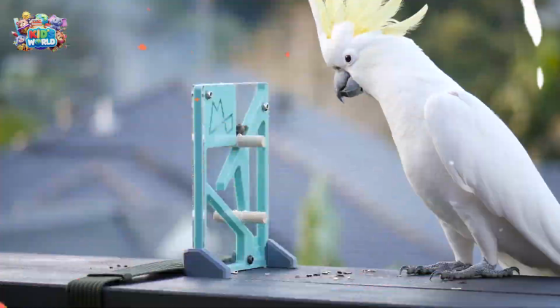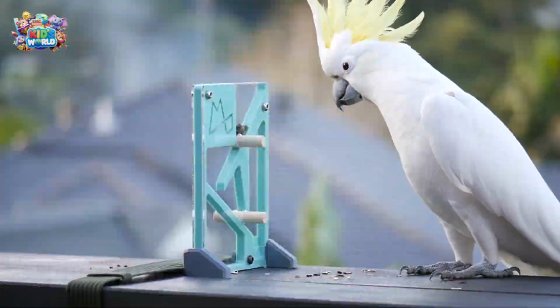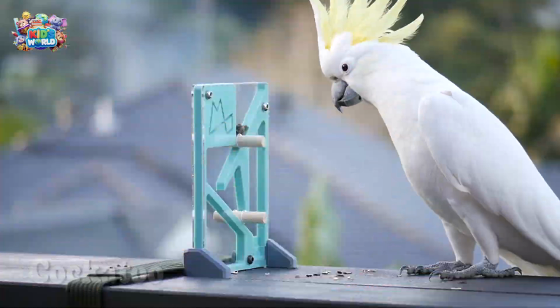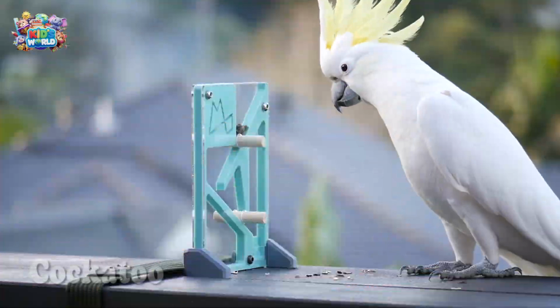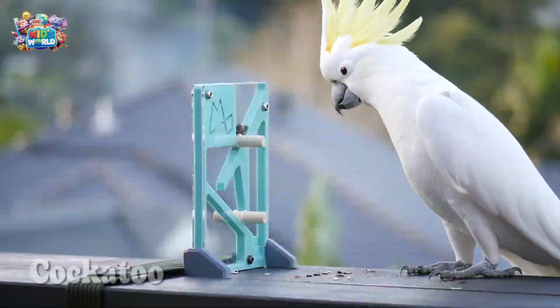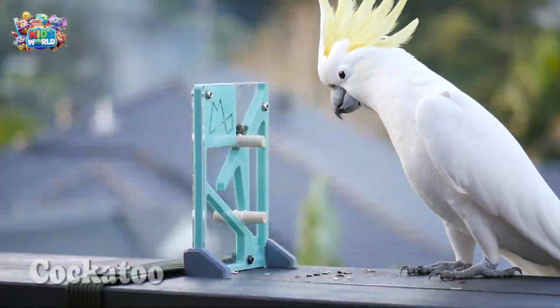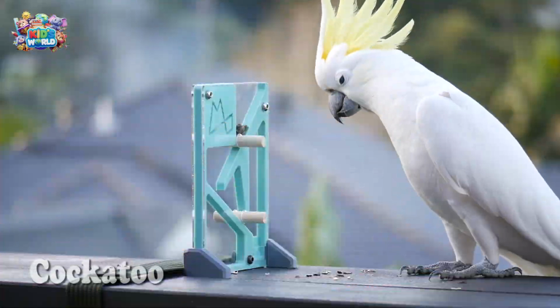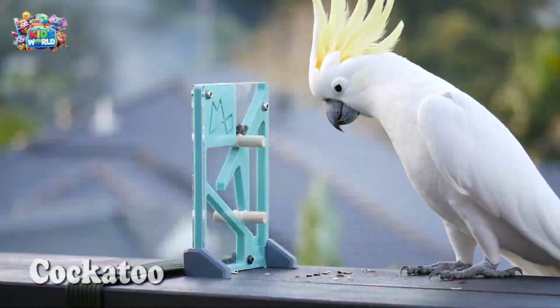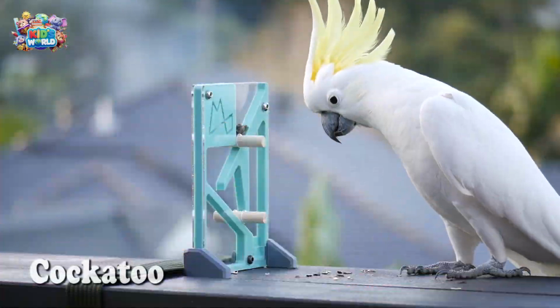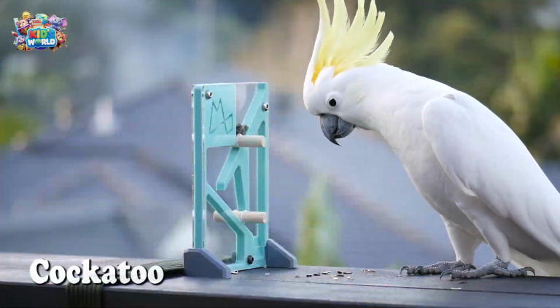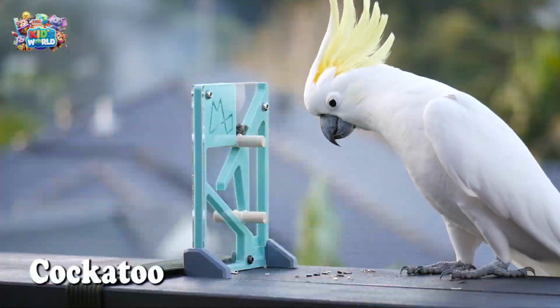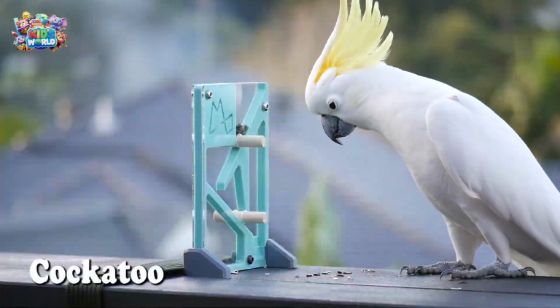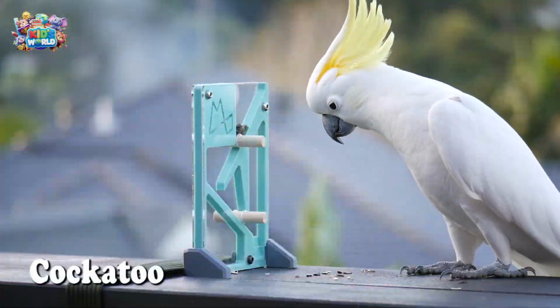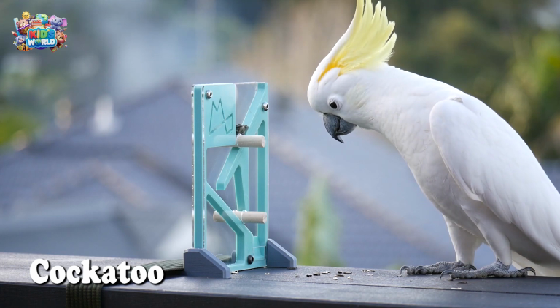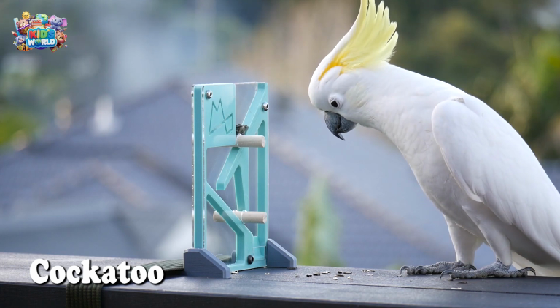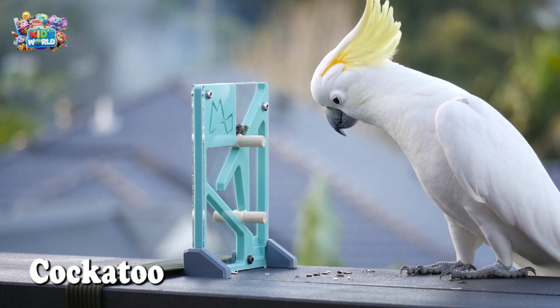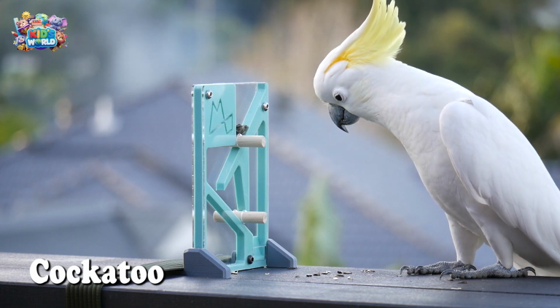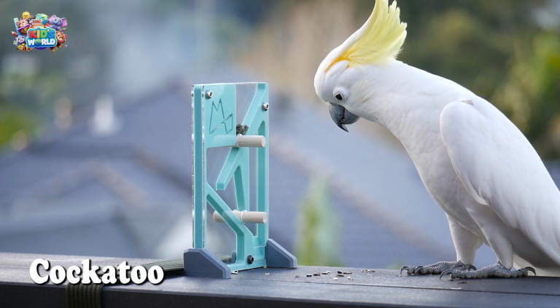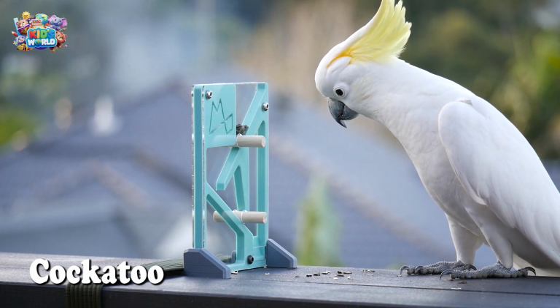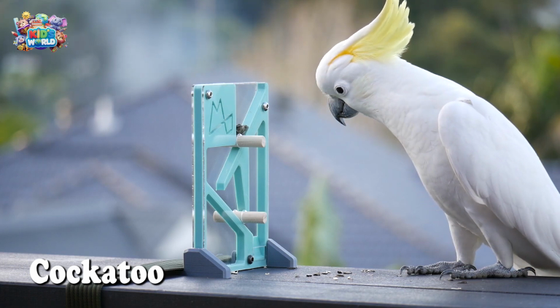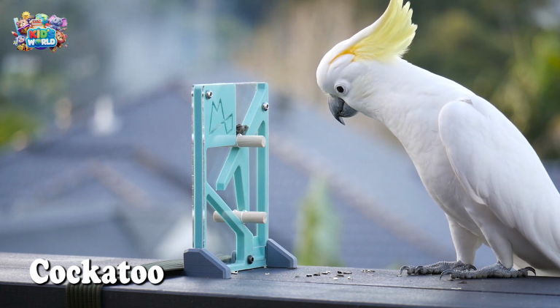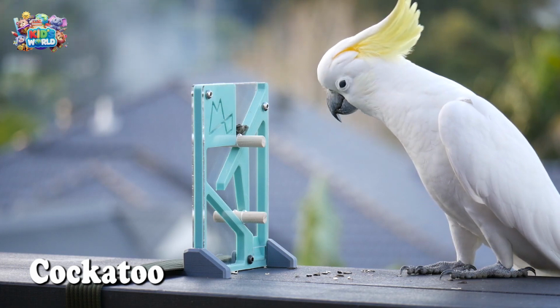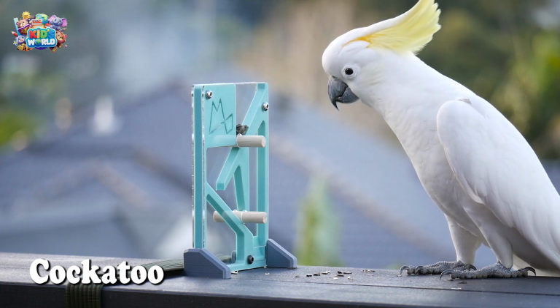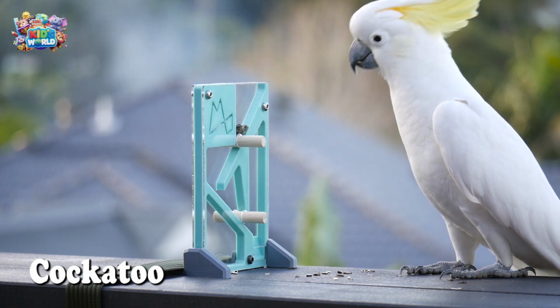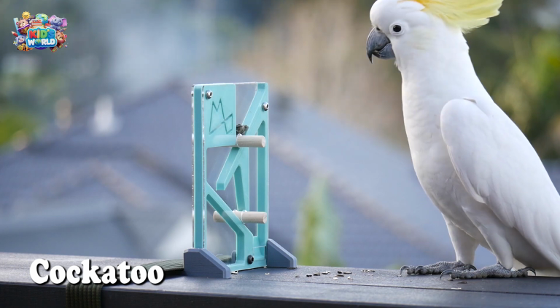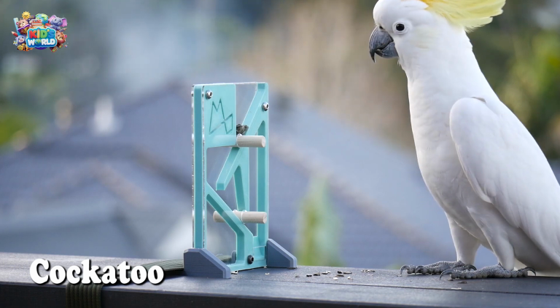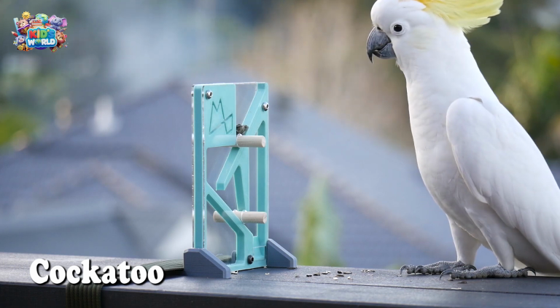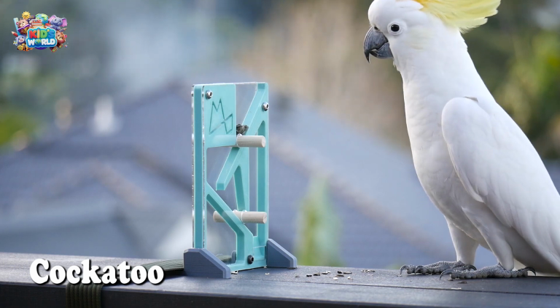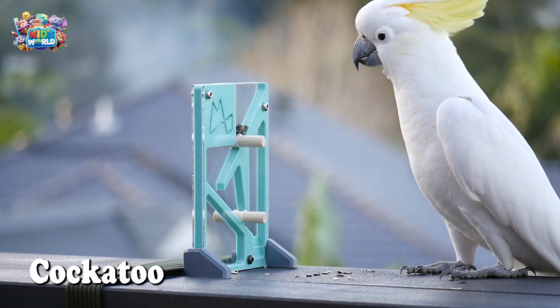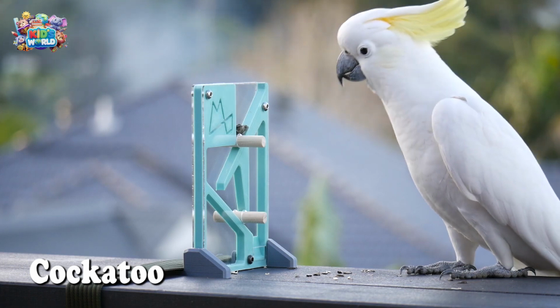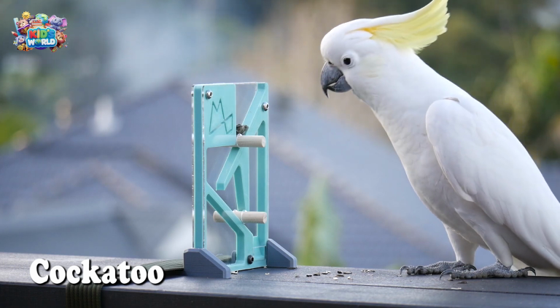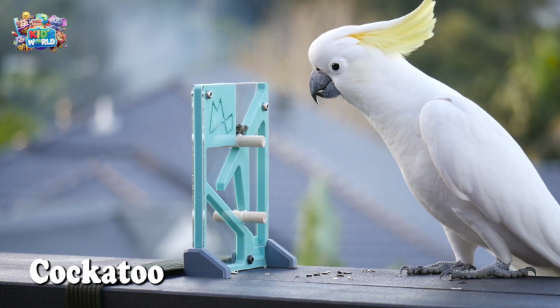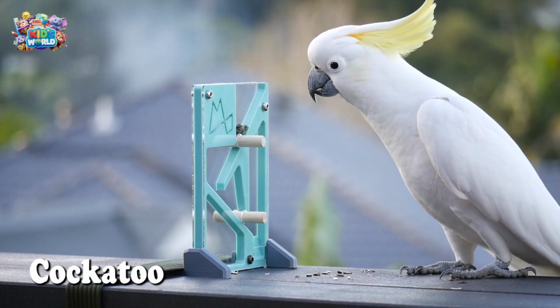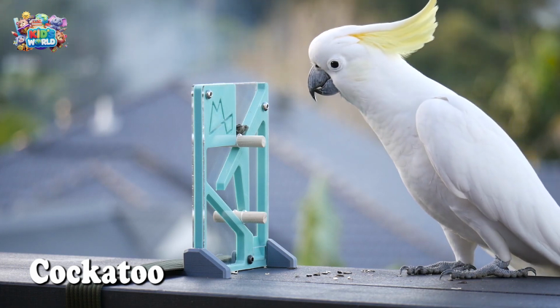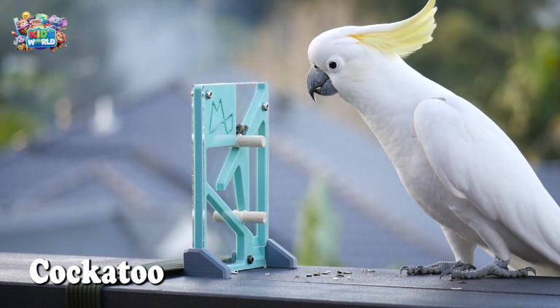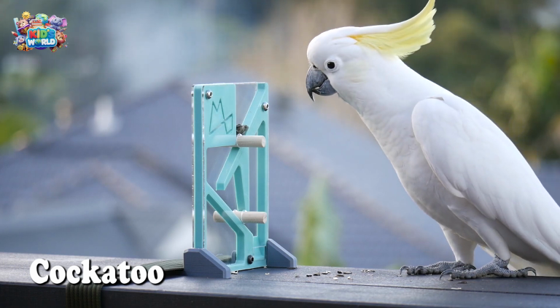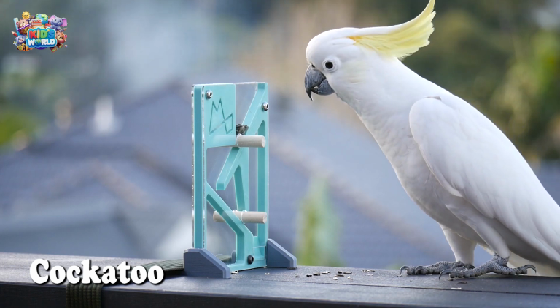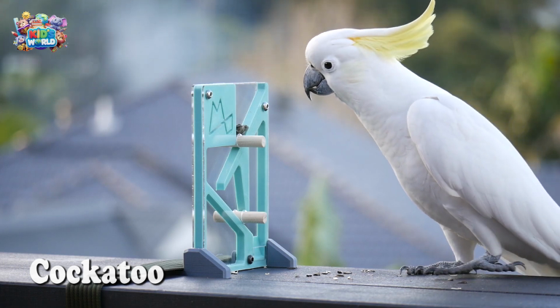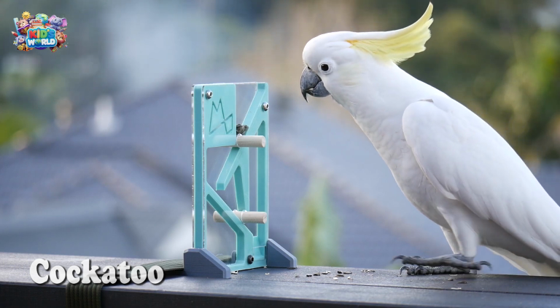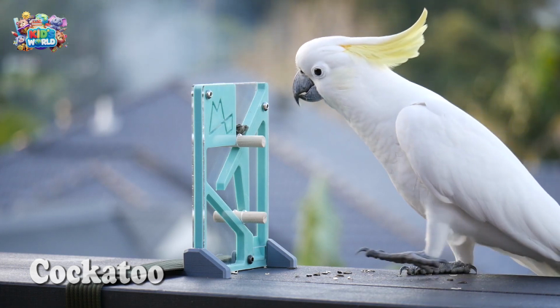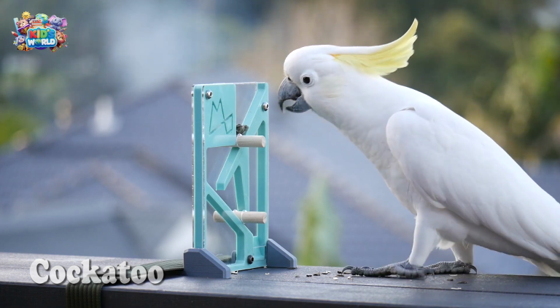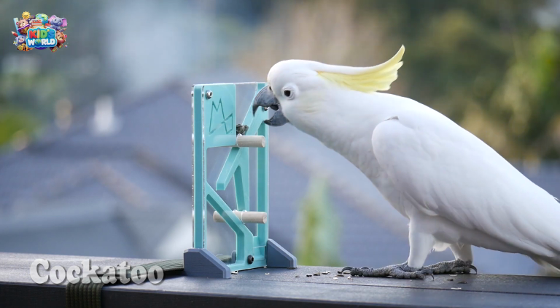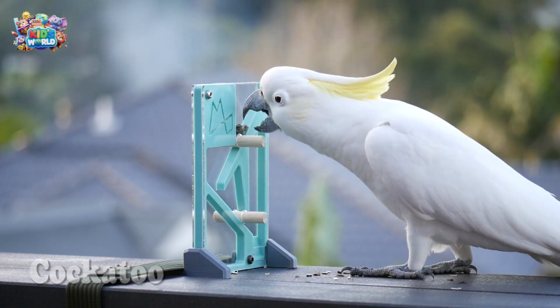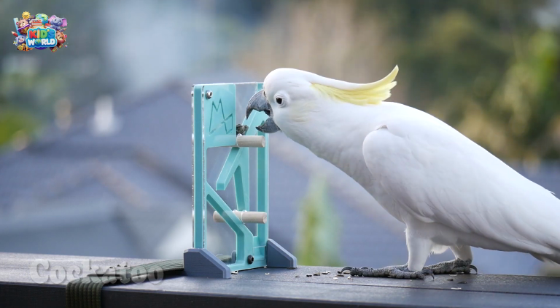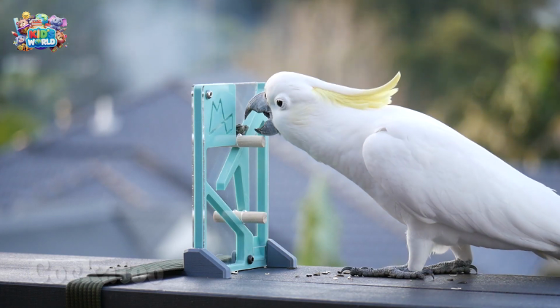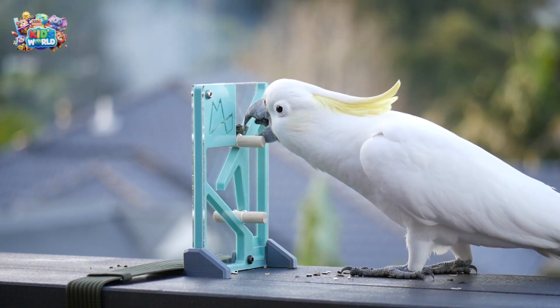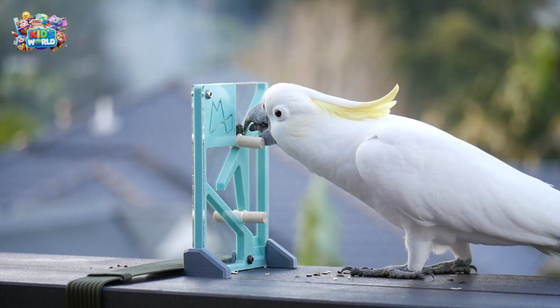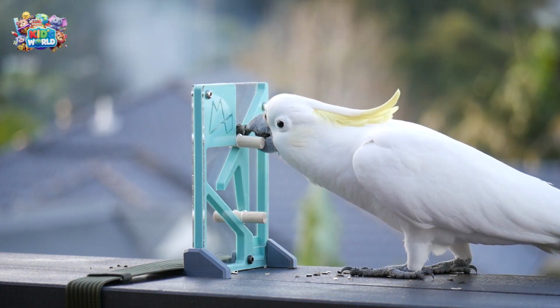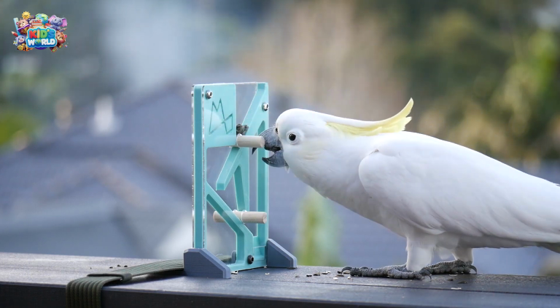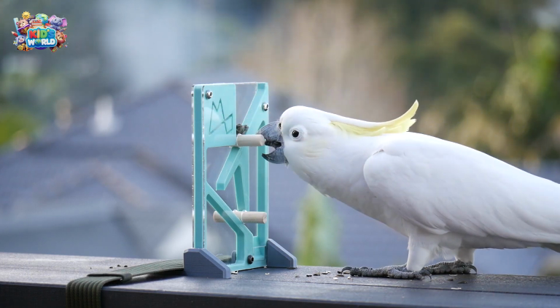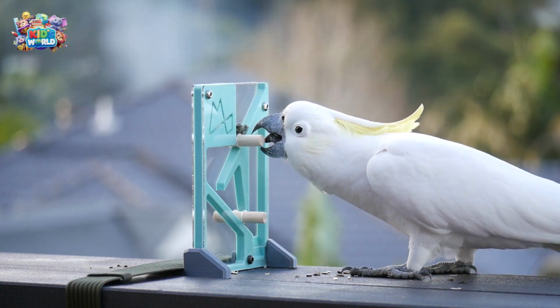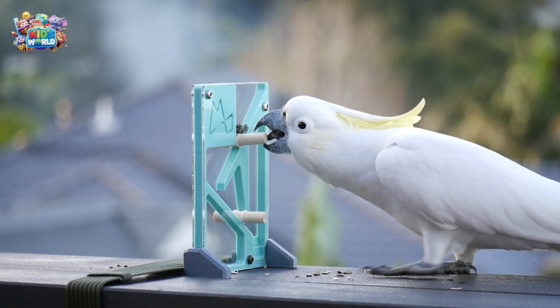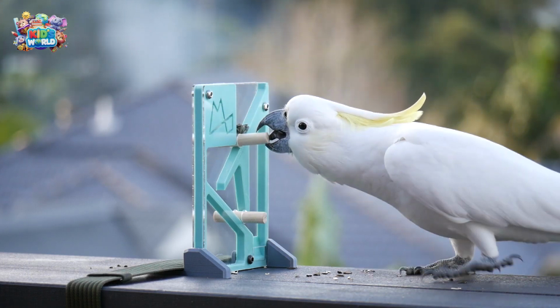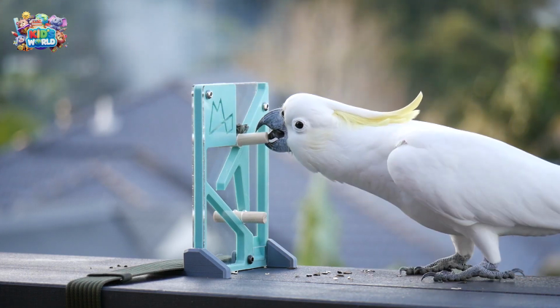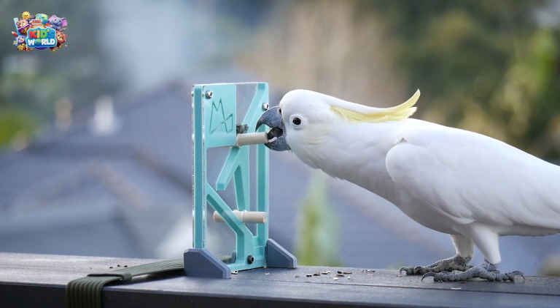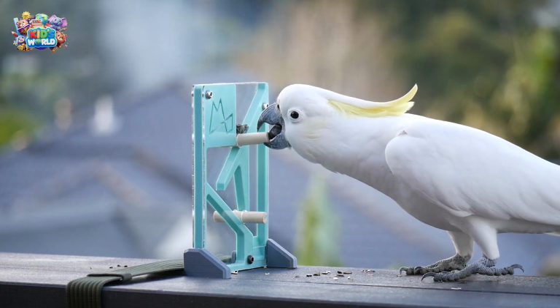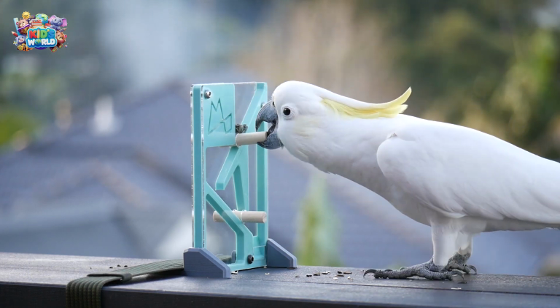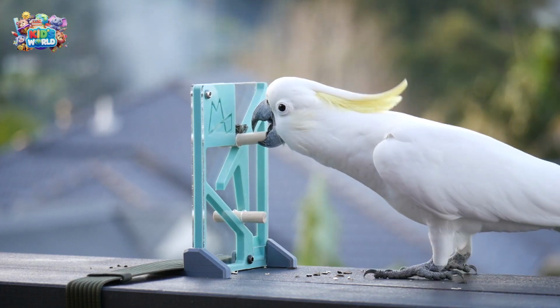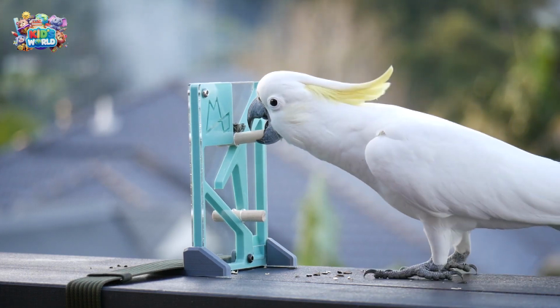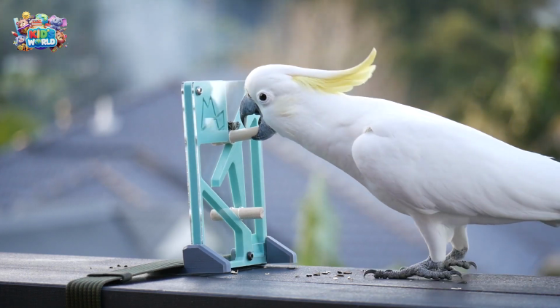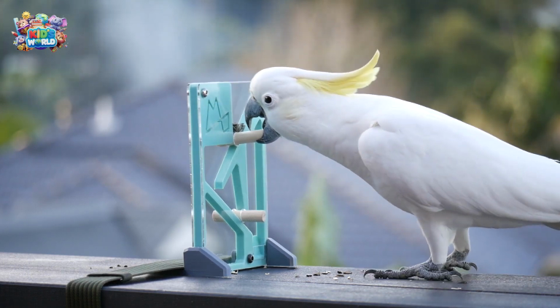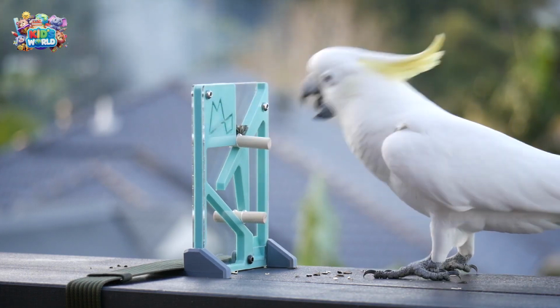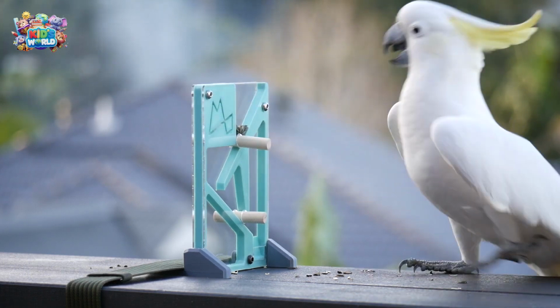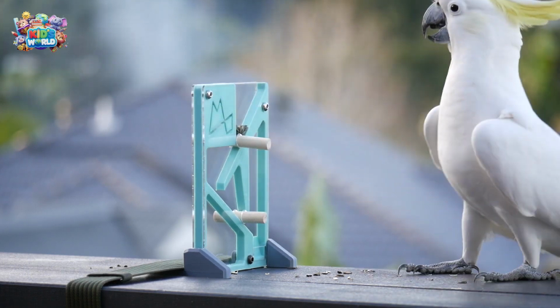This bird is called a cockatoo. When they're excited or scared, their feathers on top of their heads stick up like a mohawk.